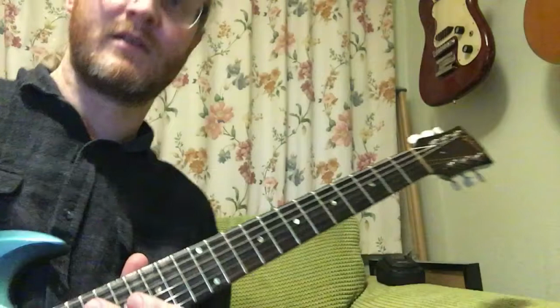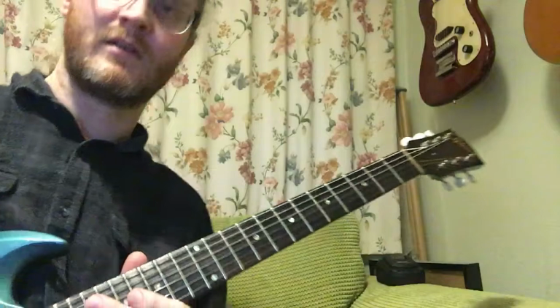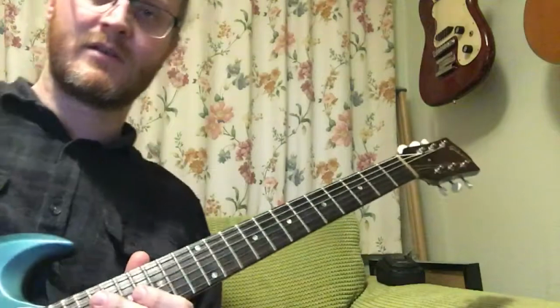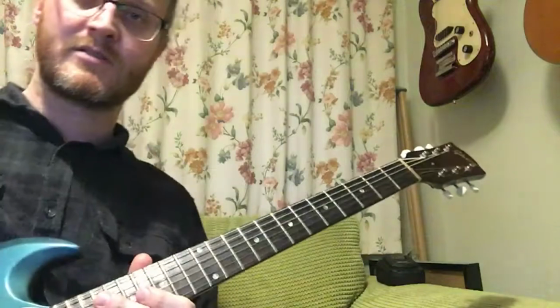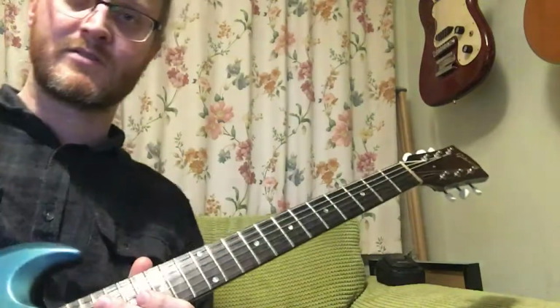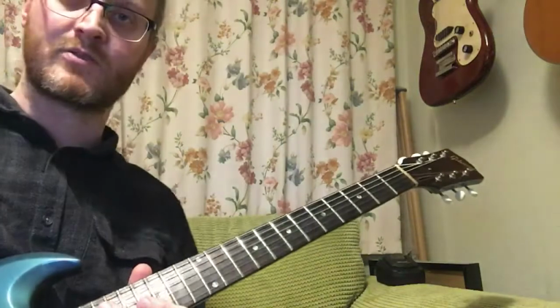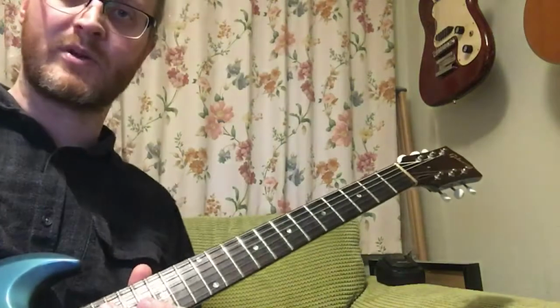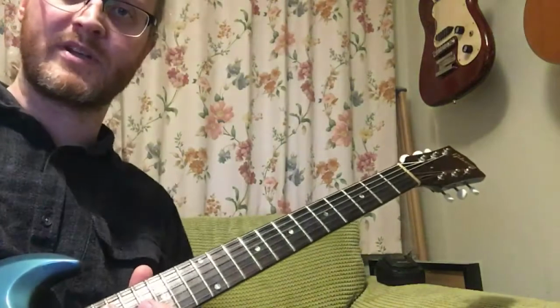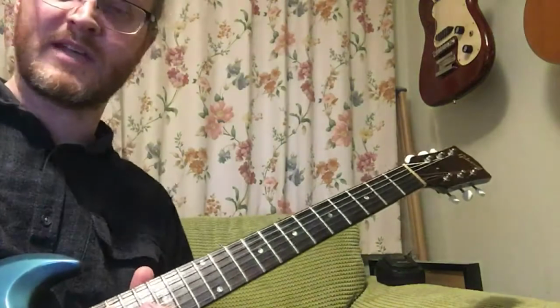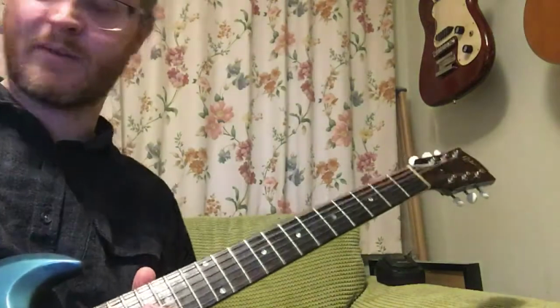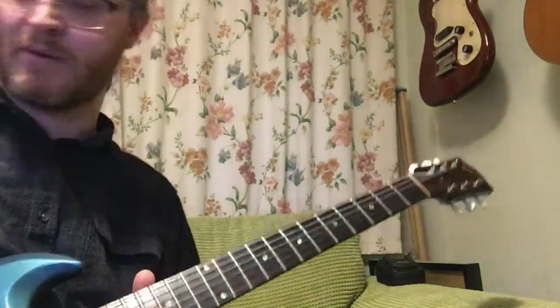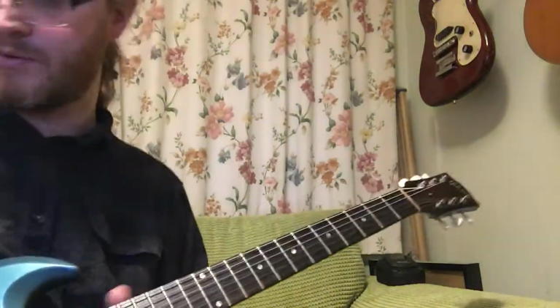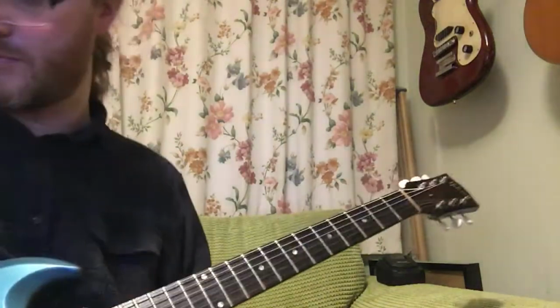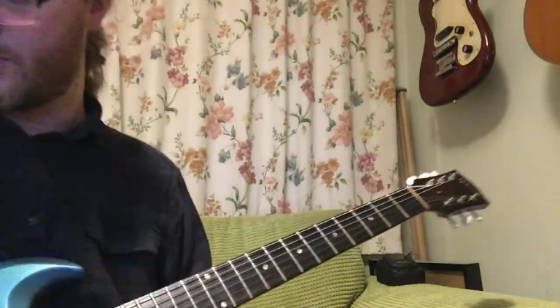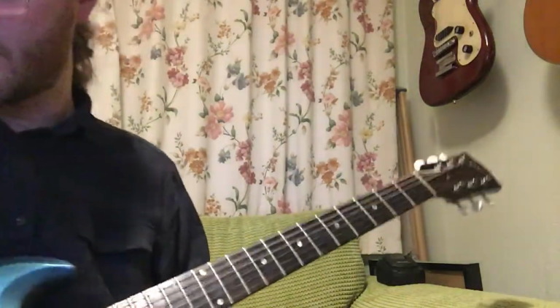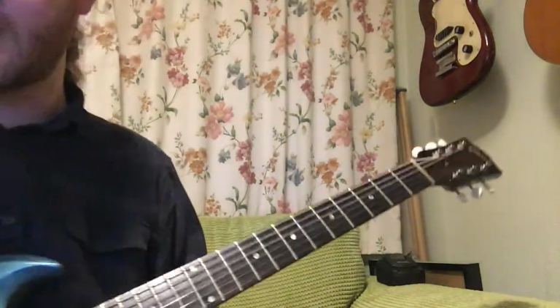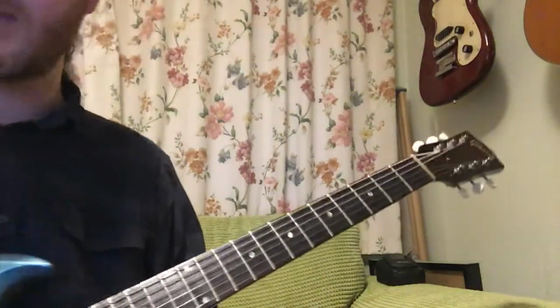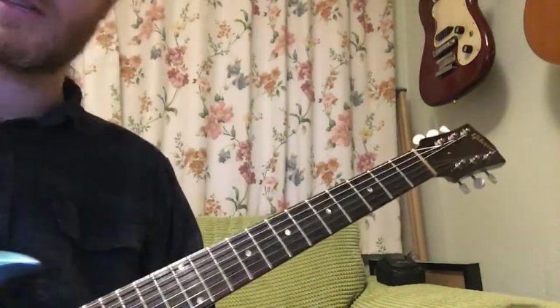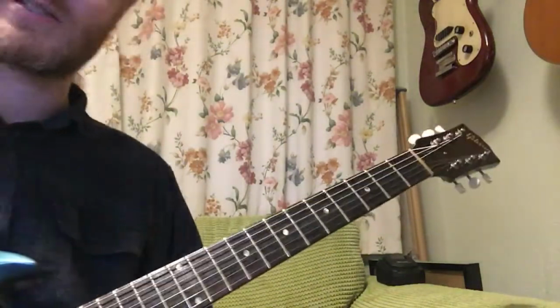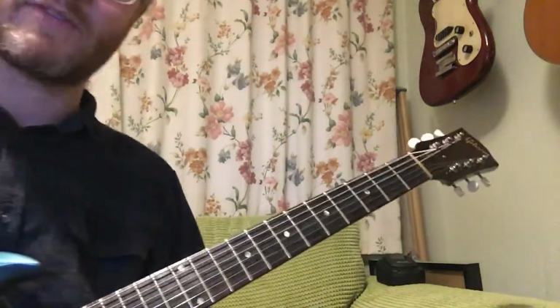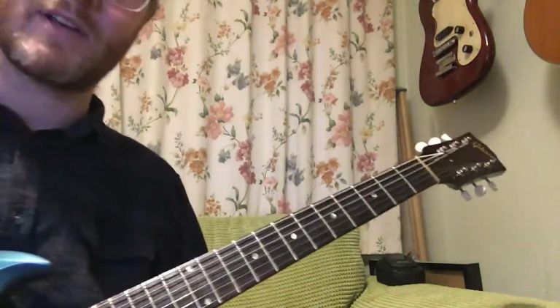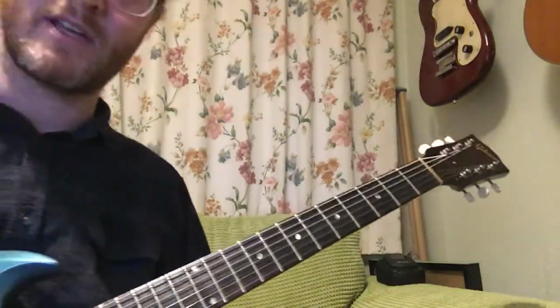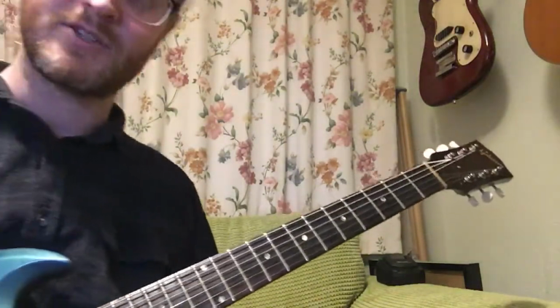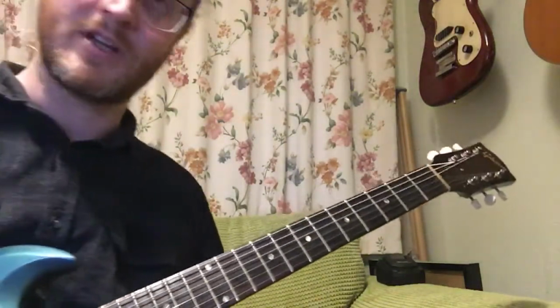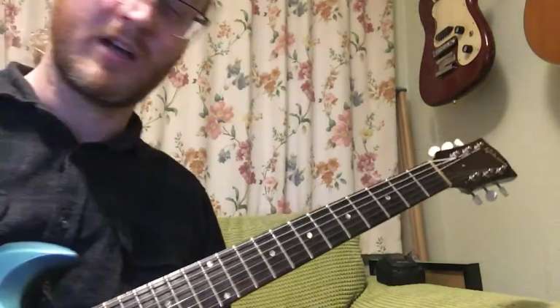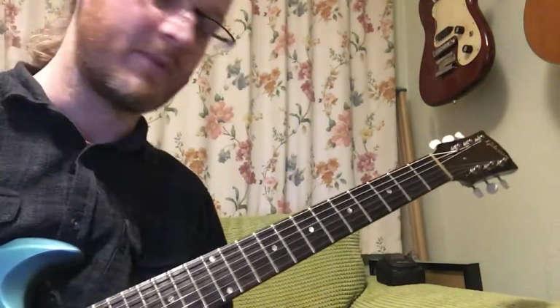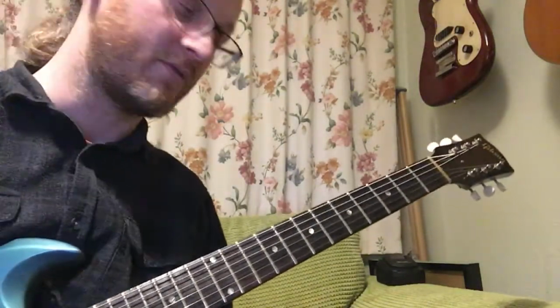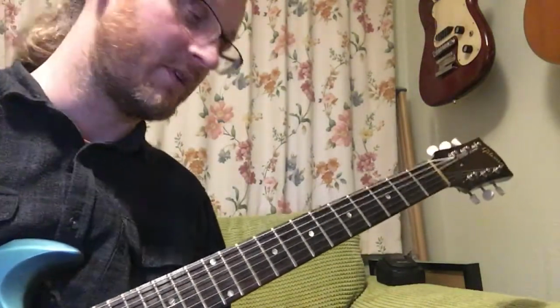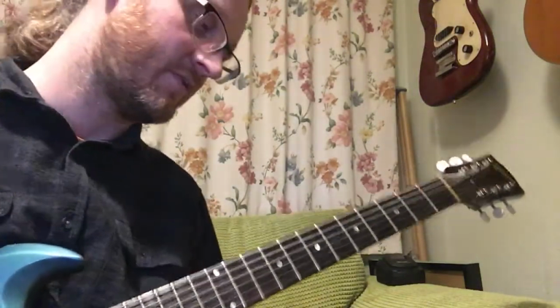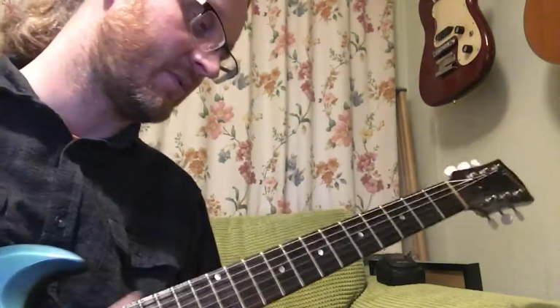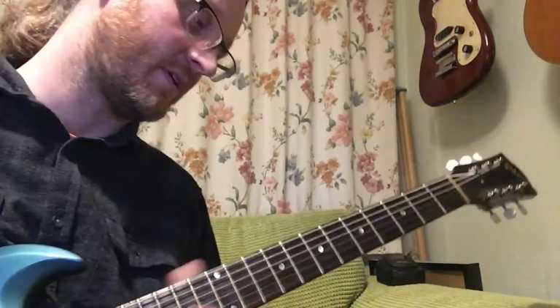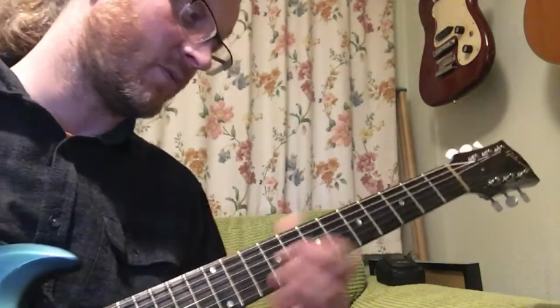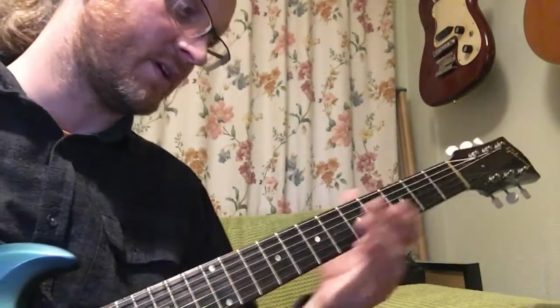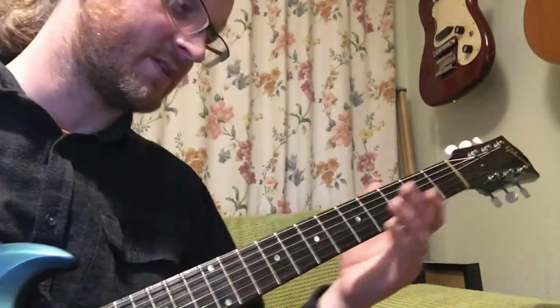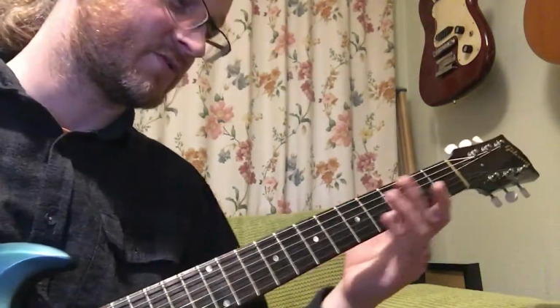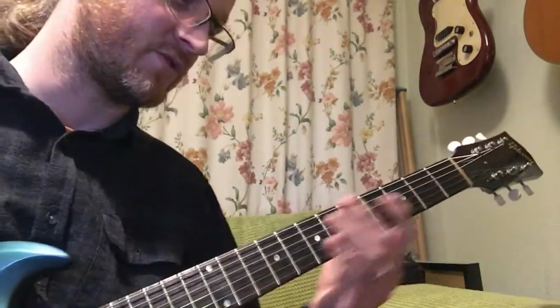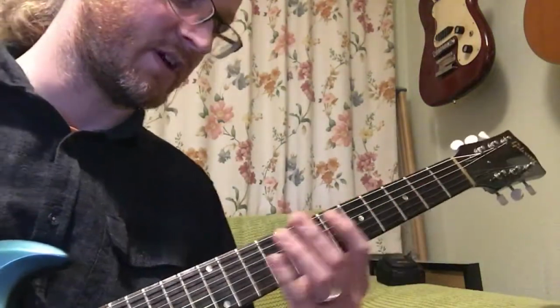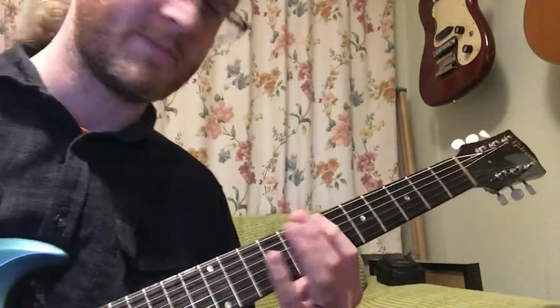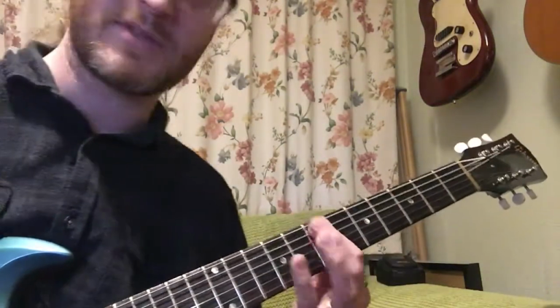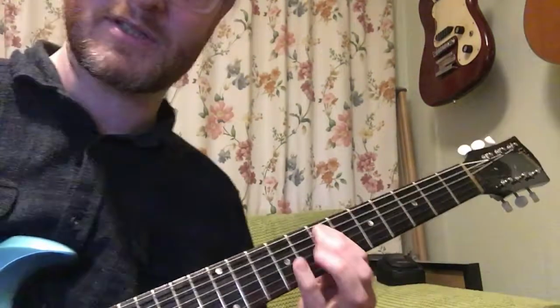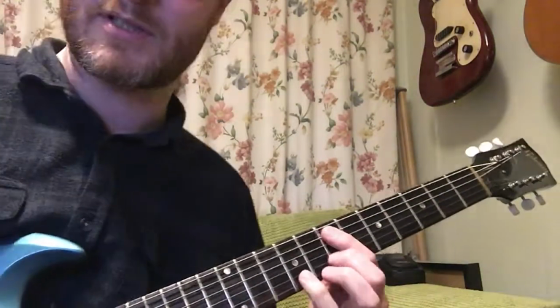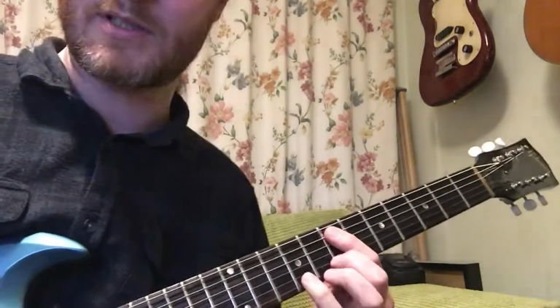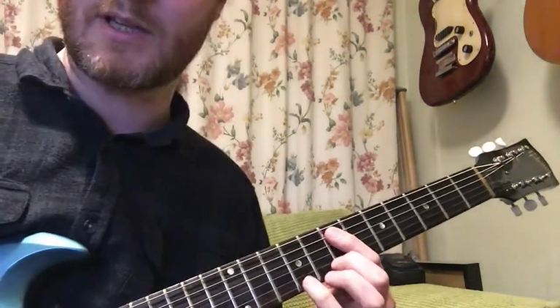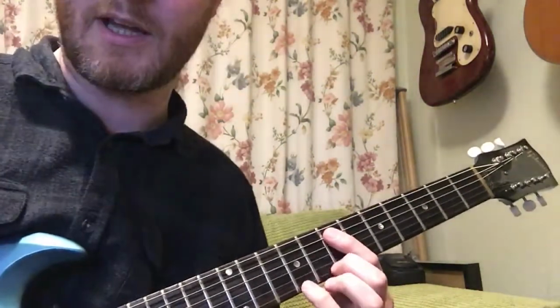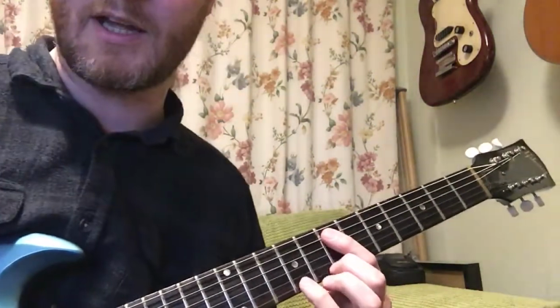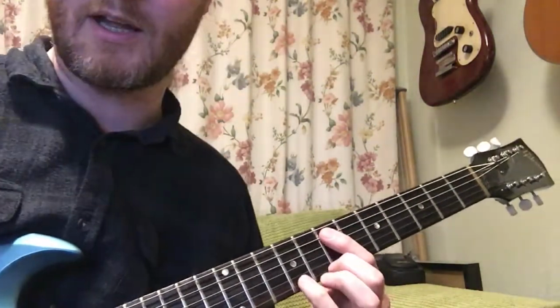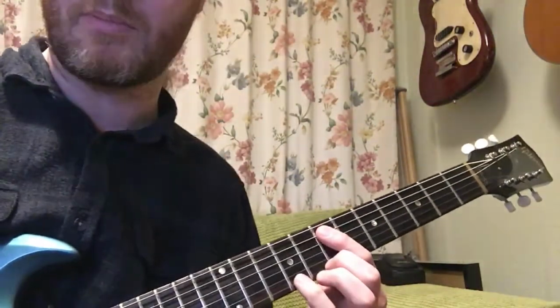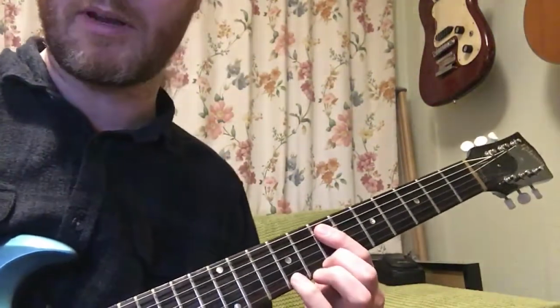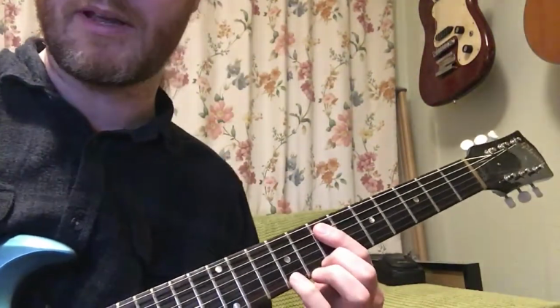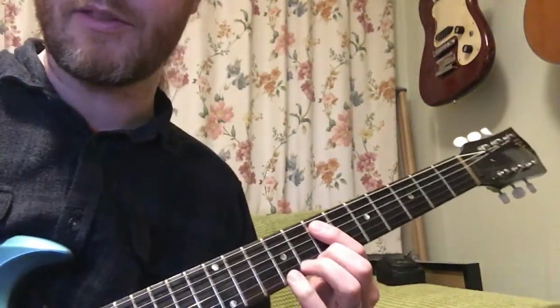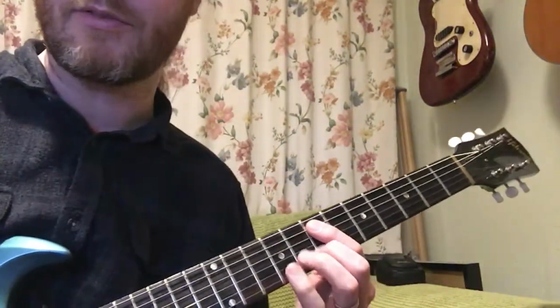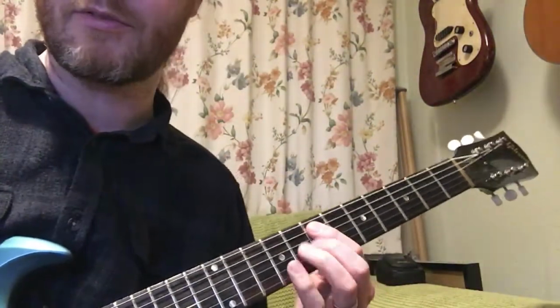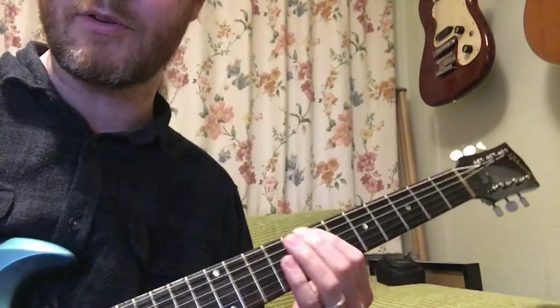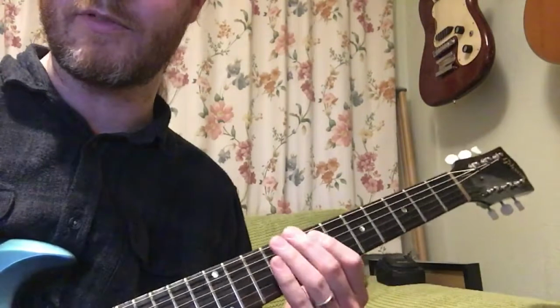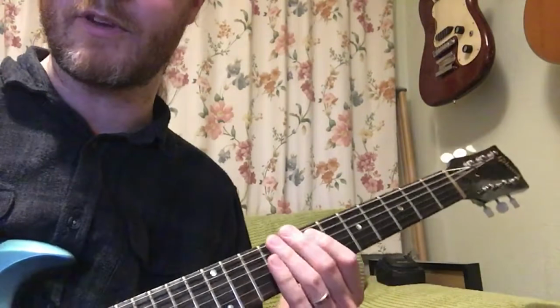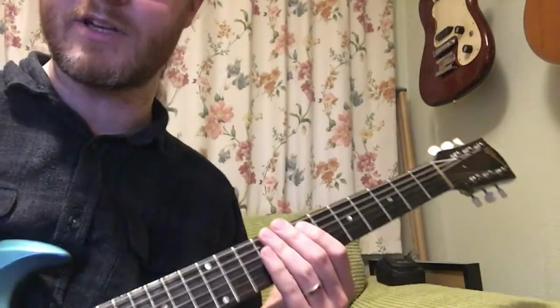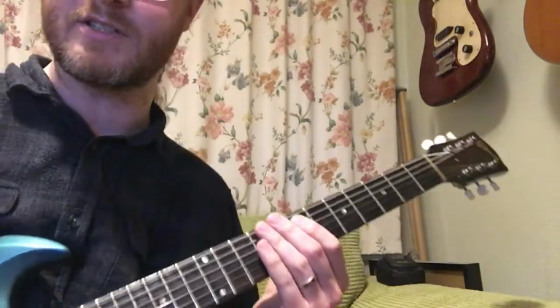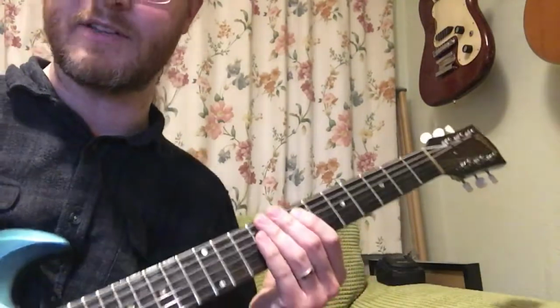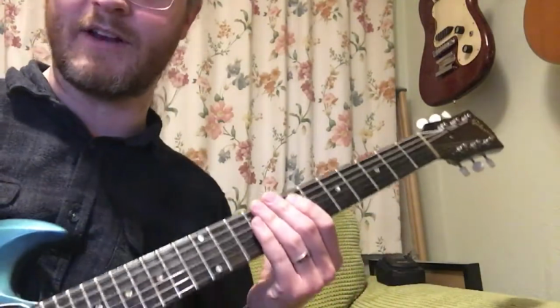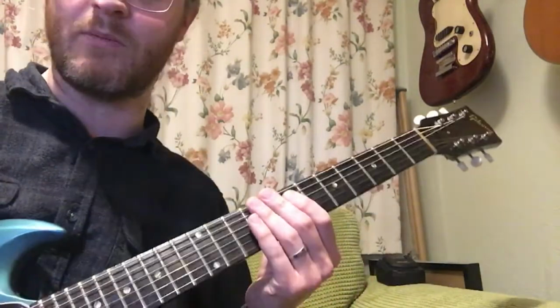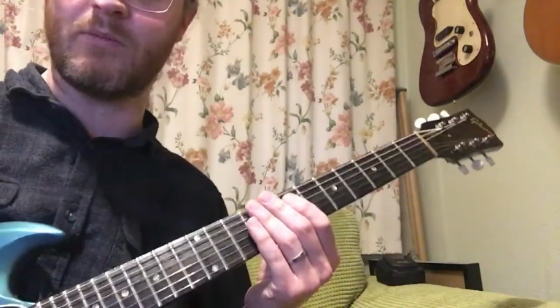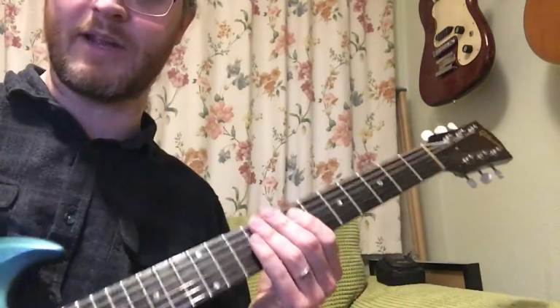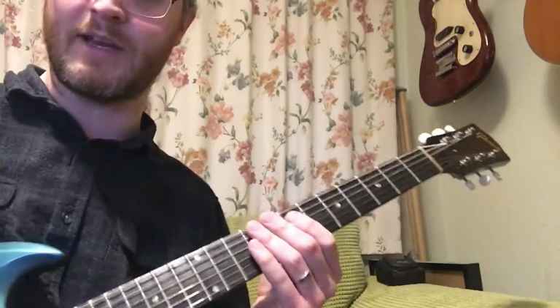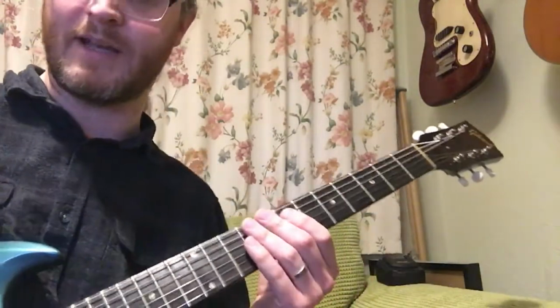Here's a quick demo of the Seven Nation Army riff by The White Stripes. I'll play it through first and then I'll break it down.